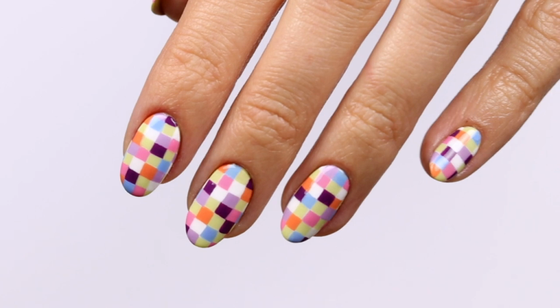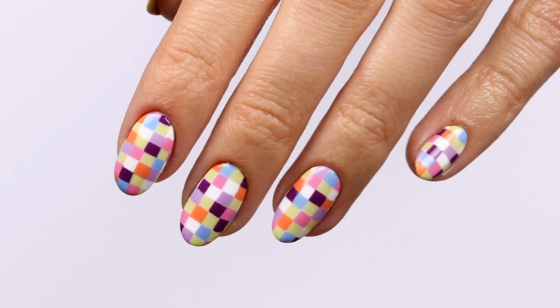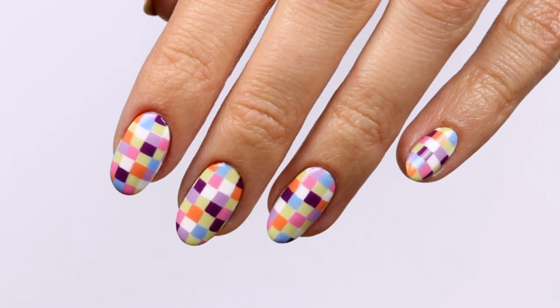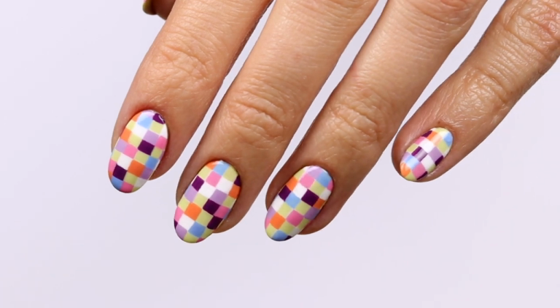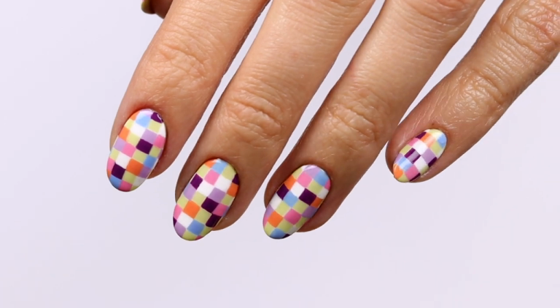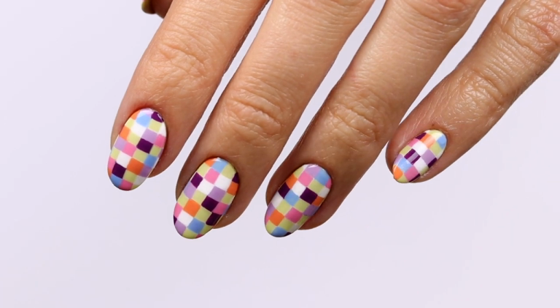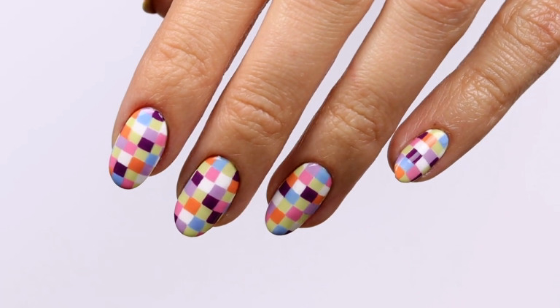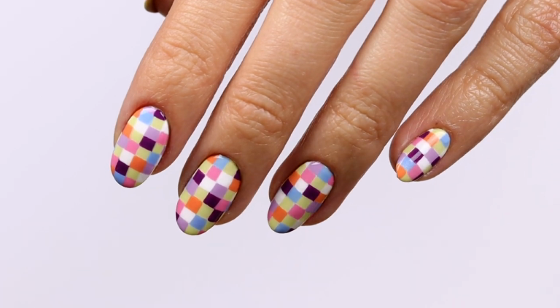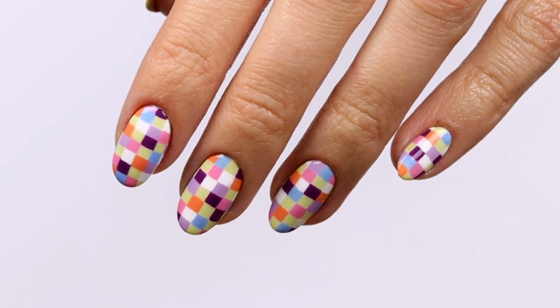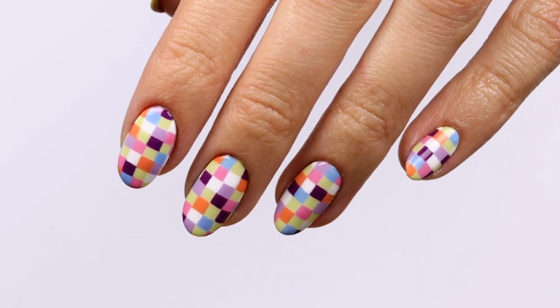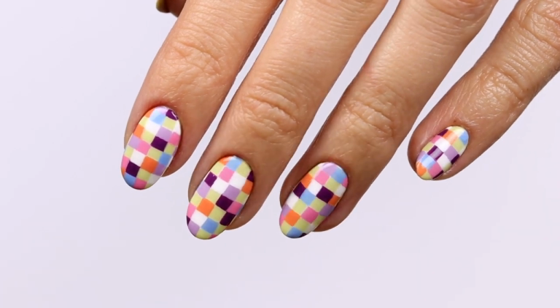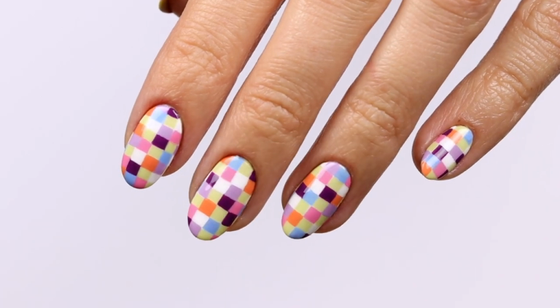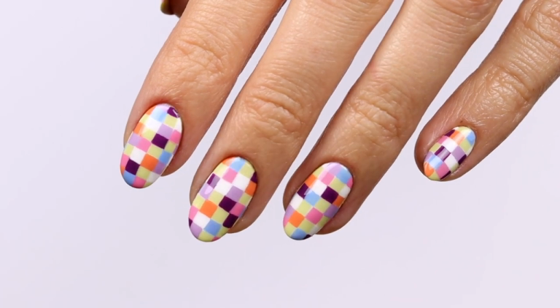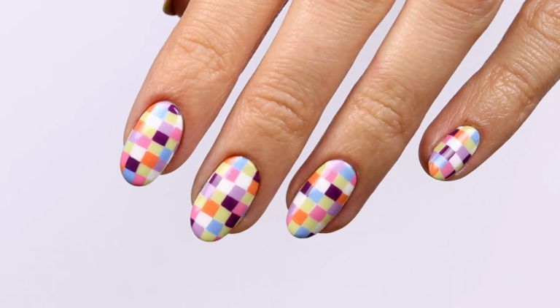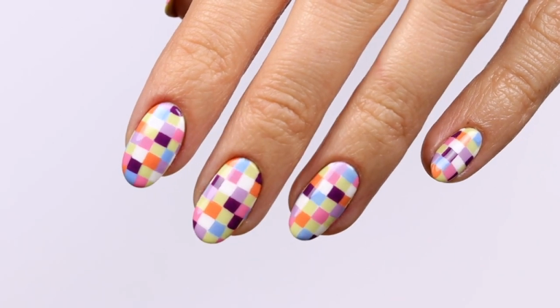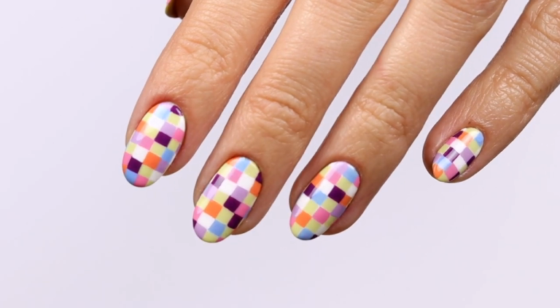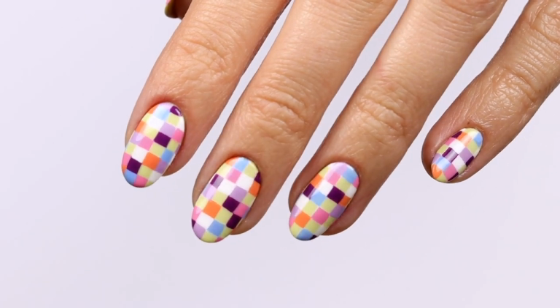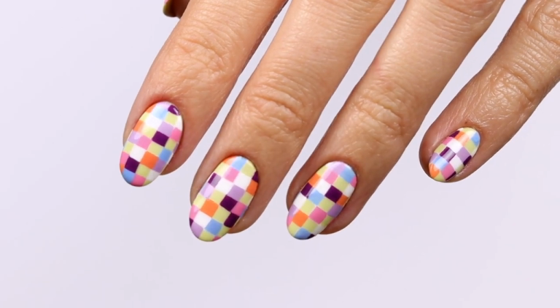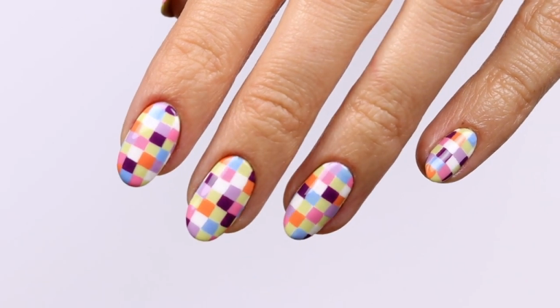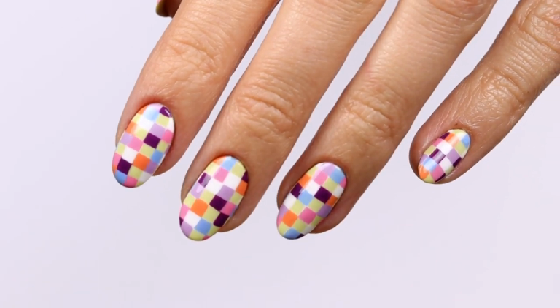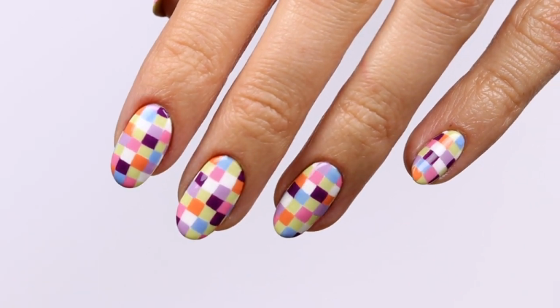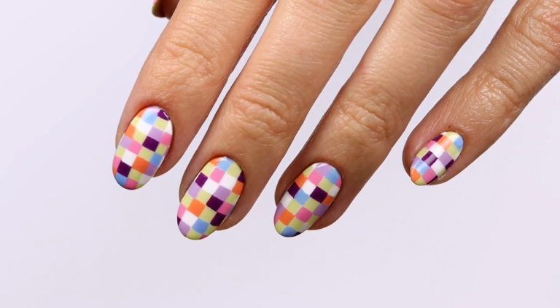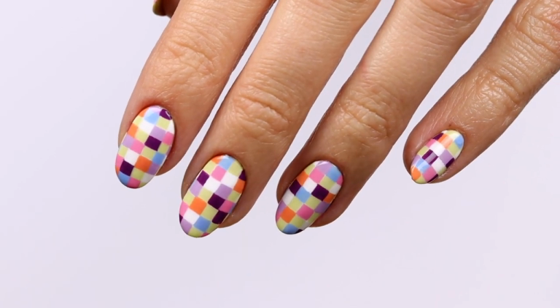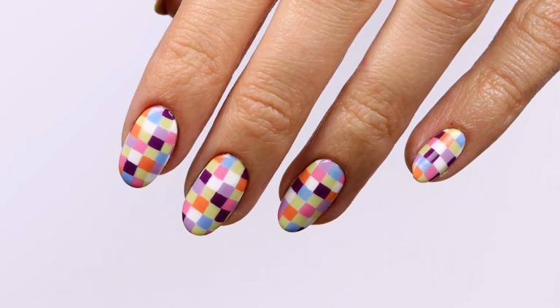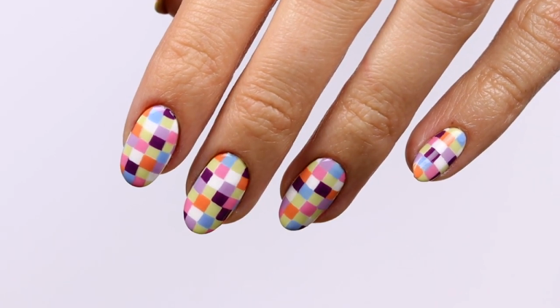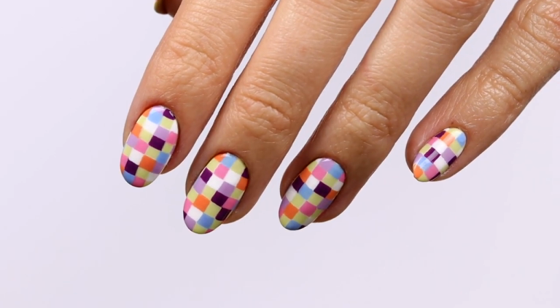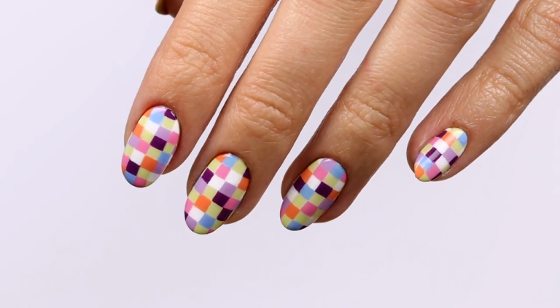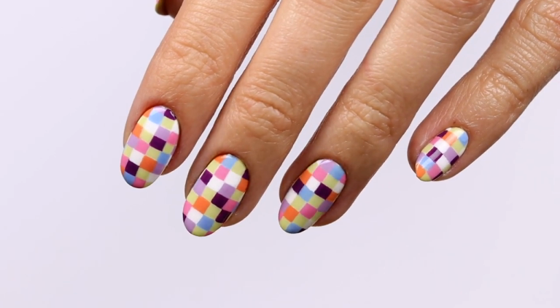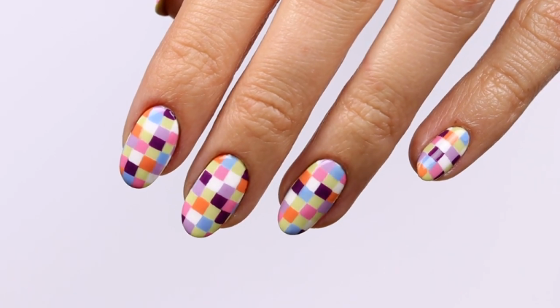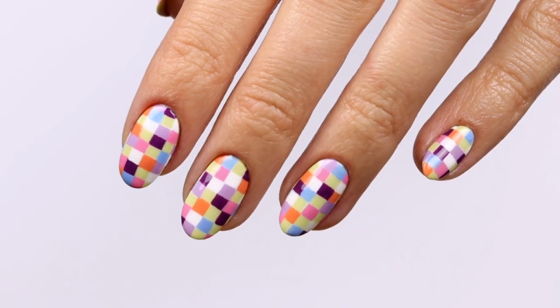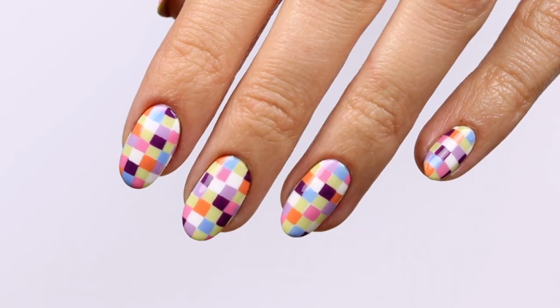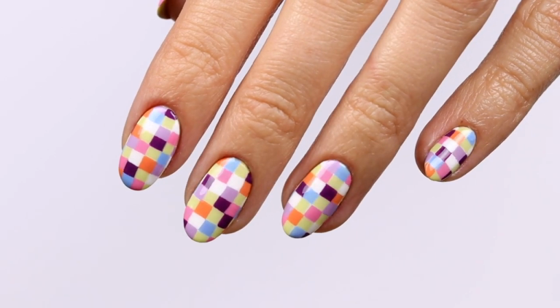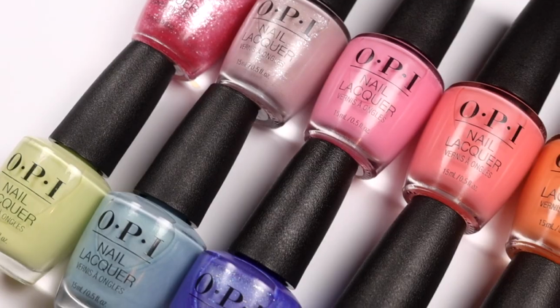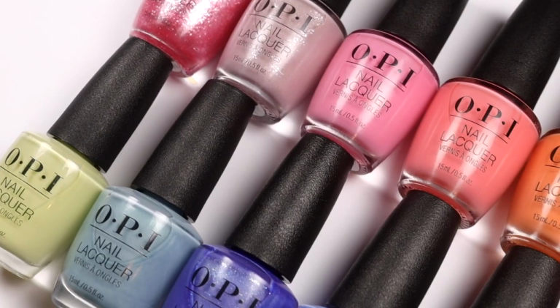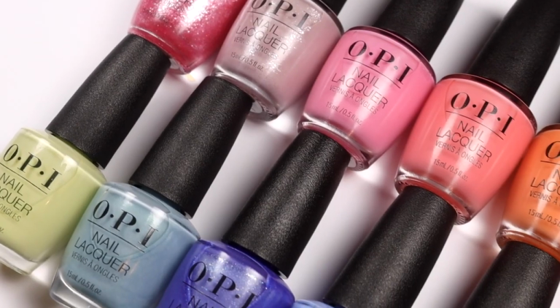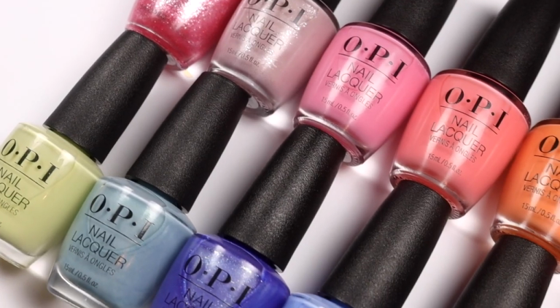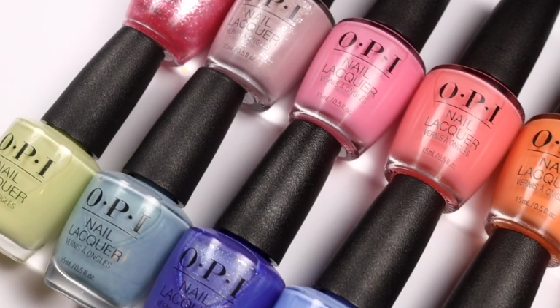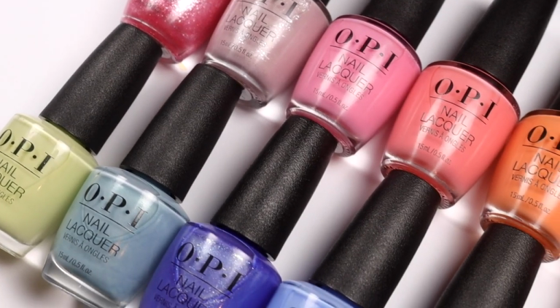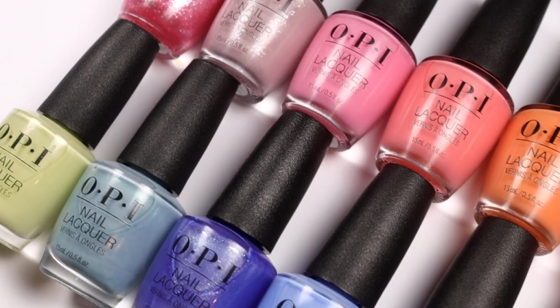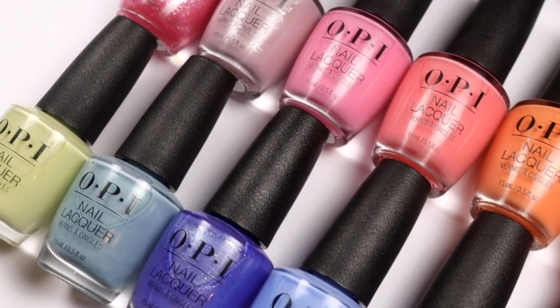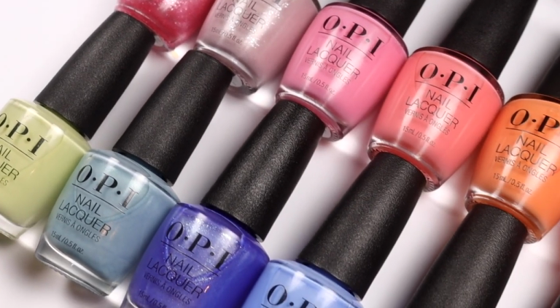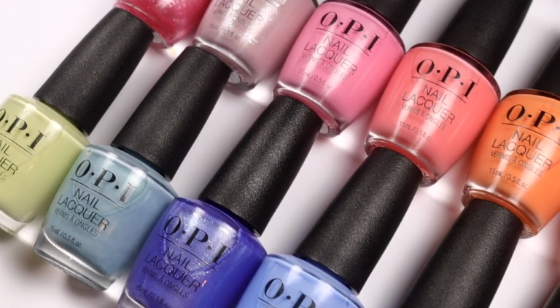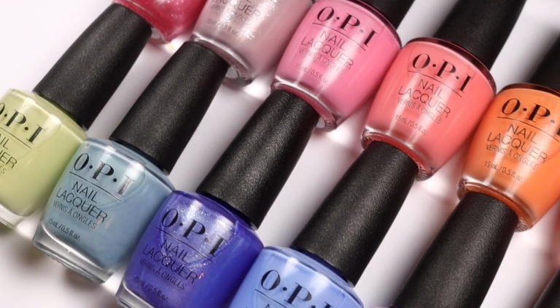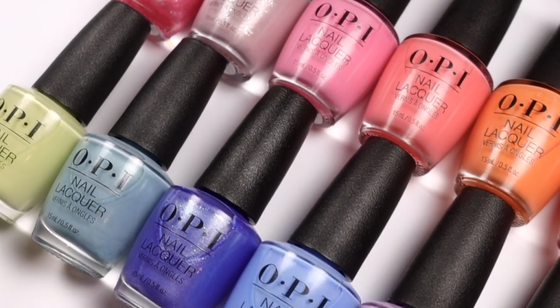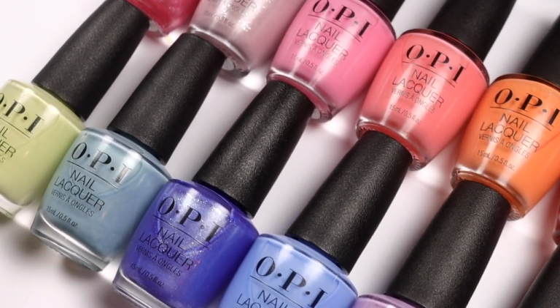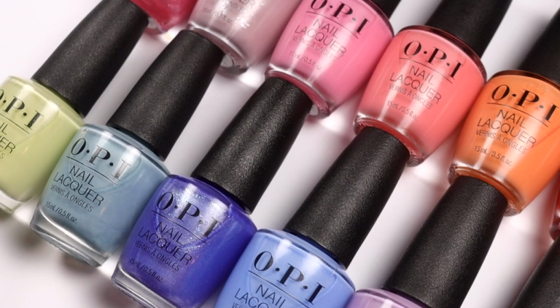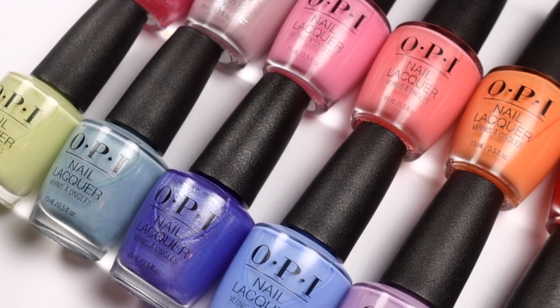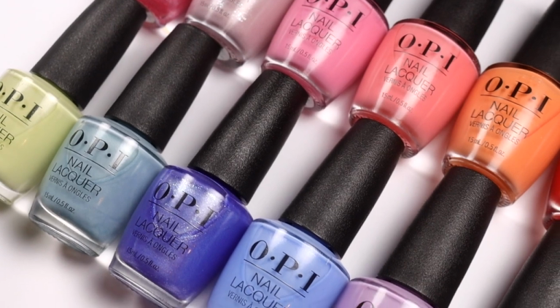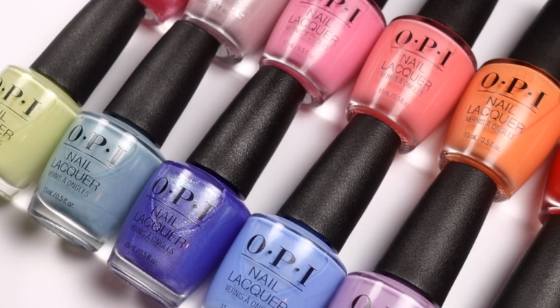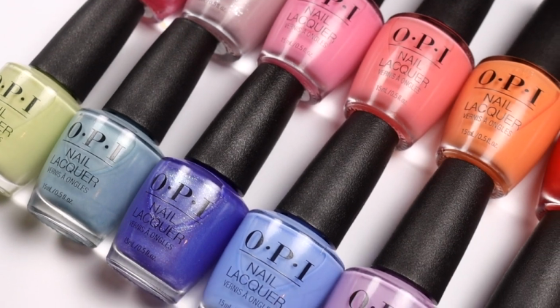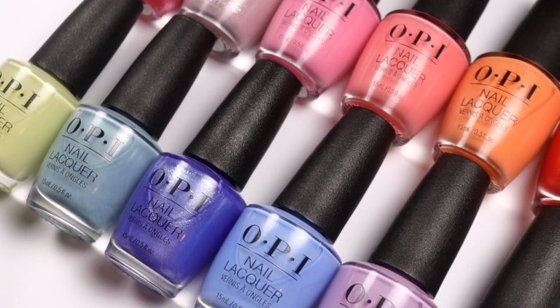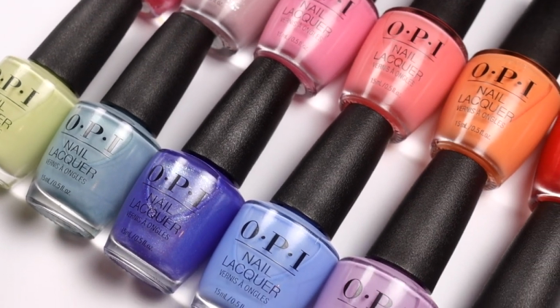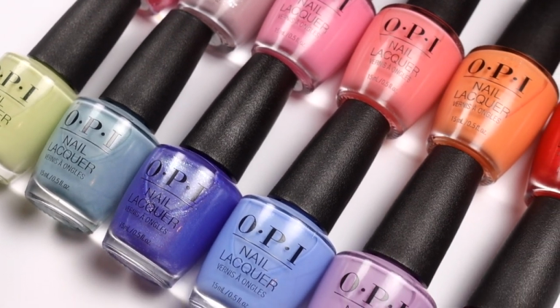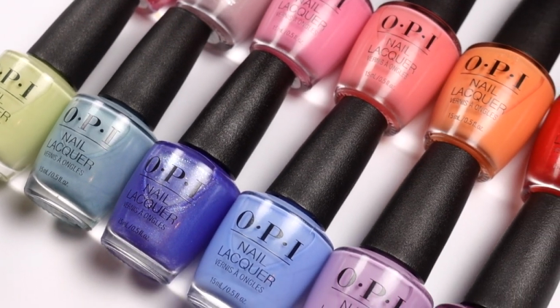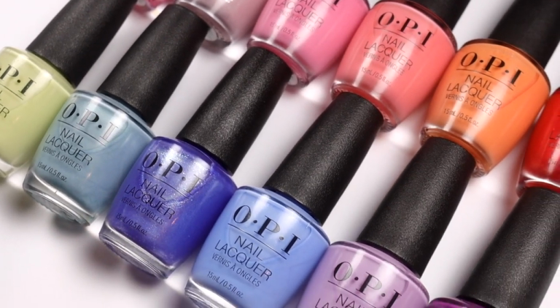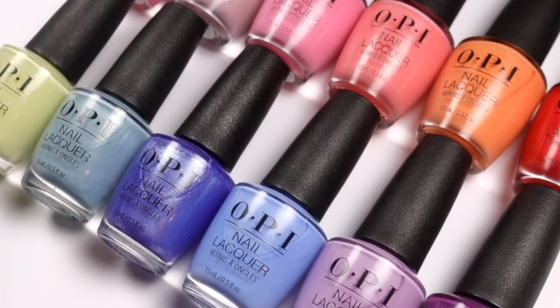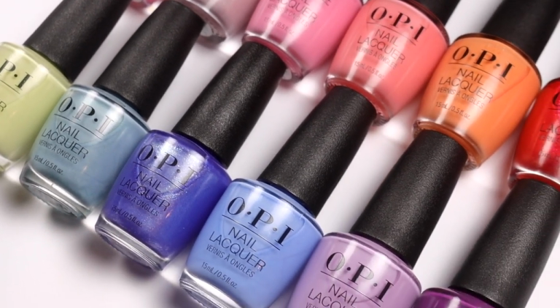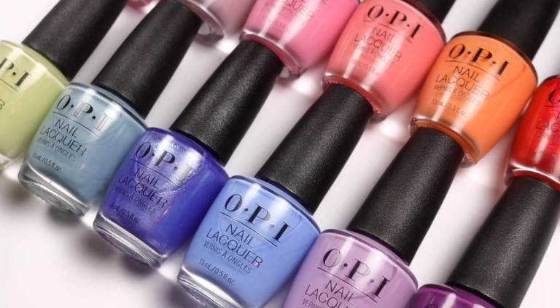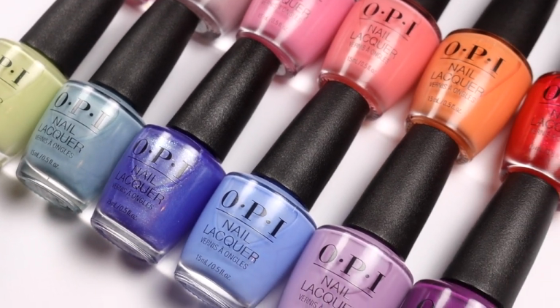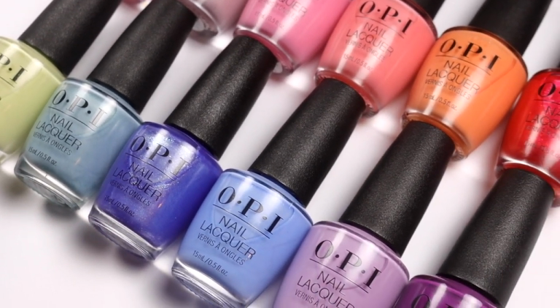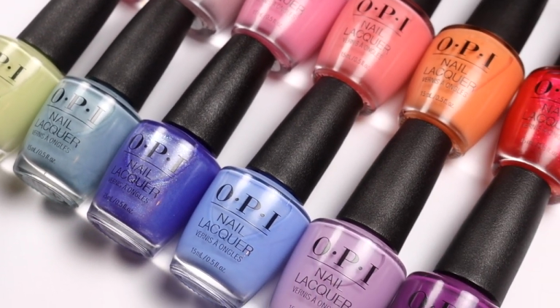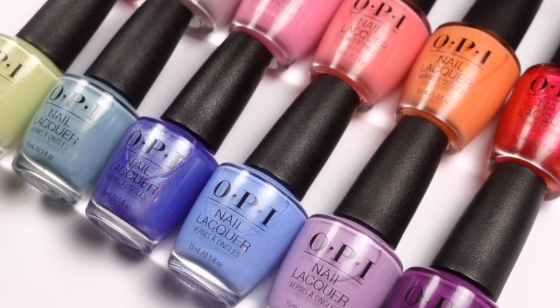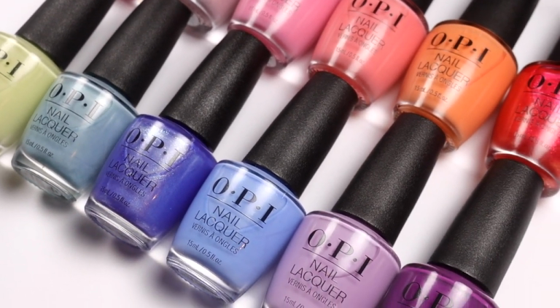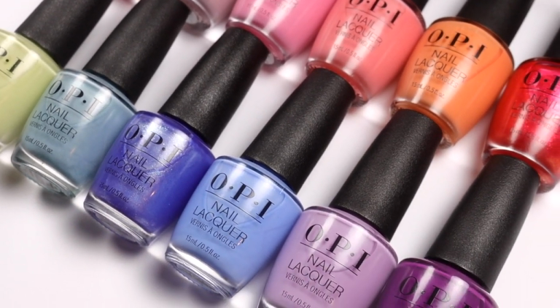Hi, it's Hannah, and today I'll be doing these pixel pattern nails along with swatching the entire OPI Xbox Spring Collection.